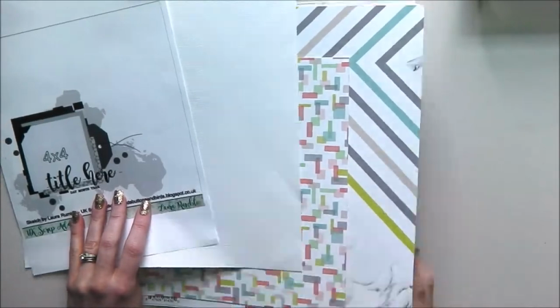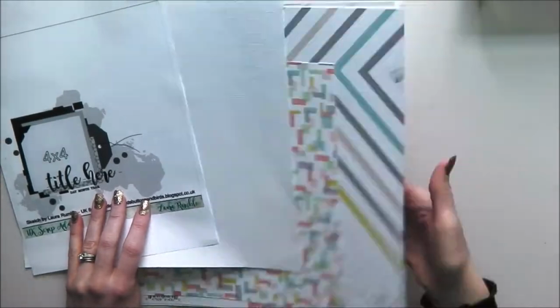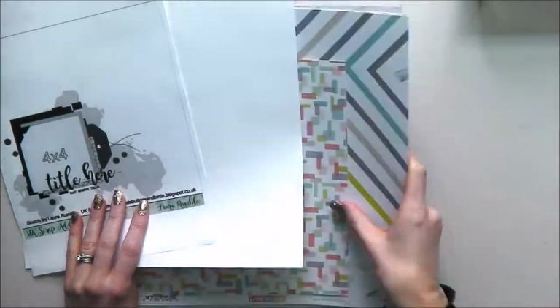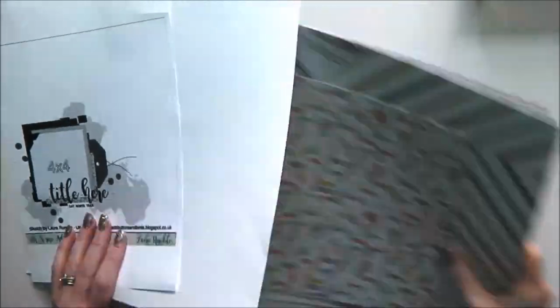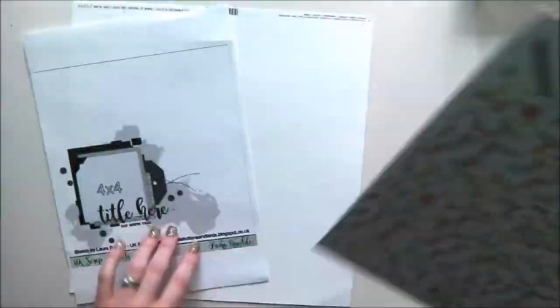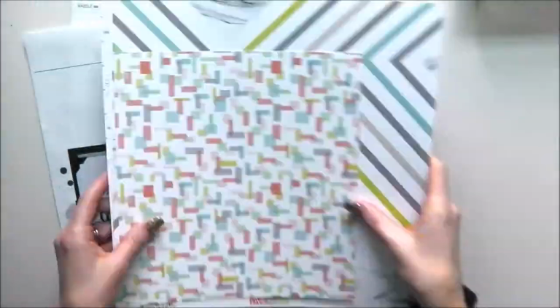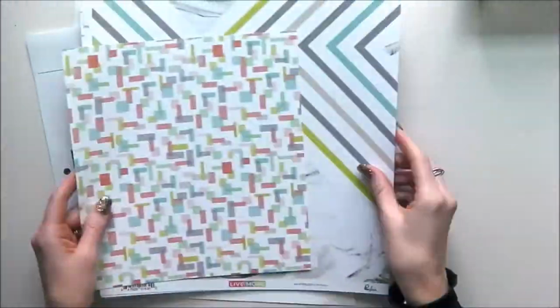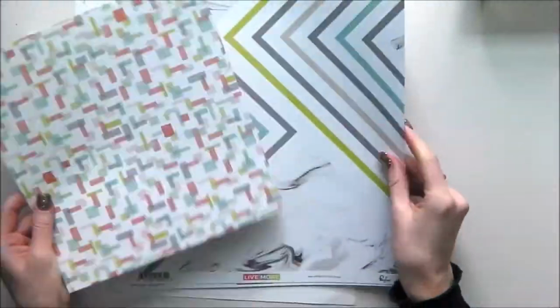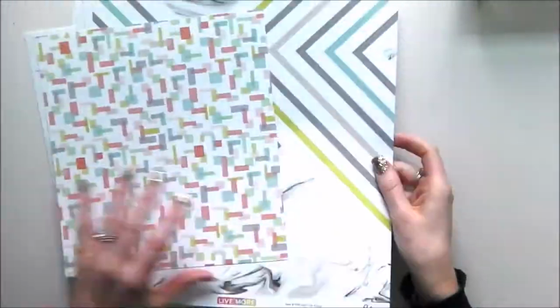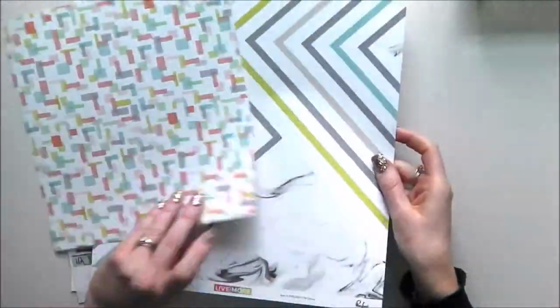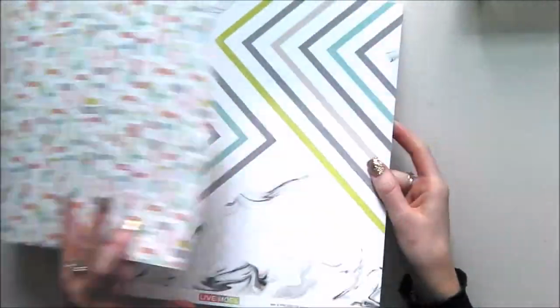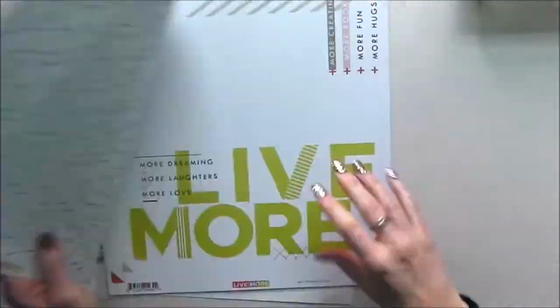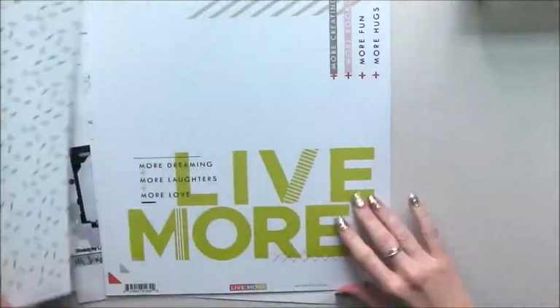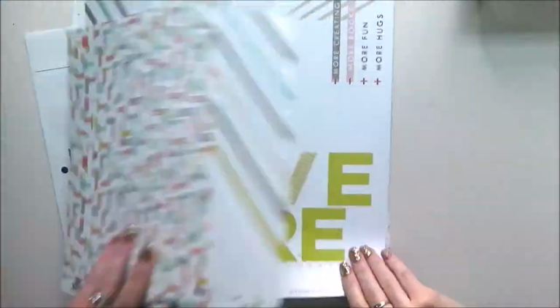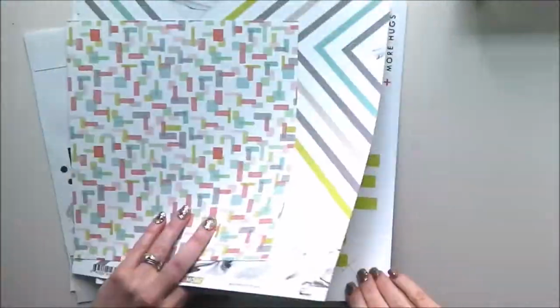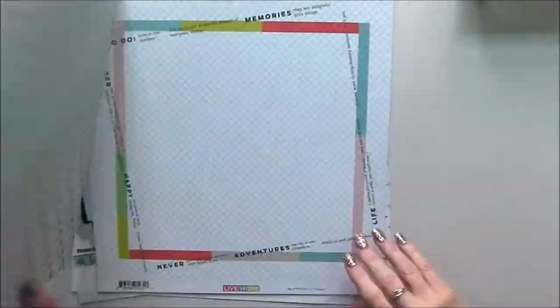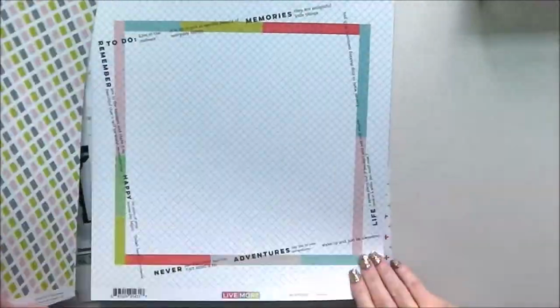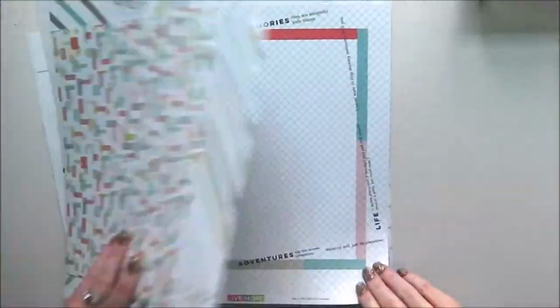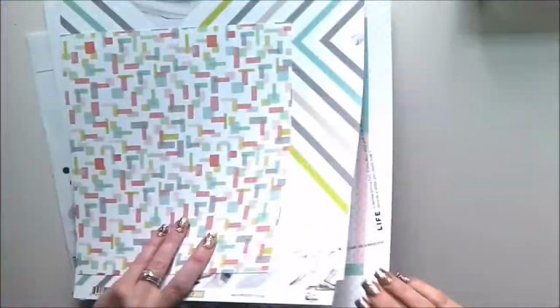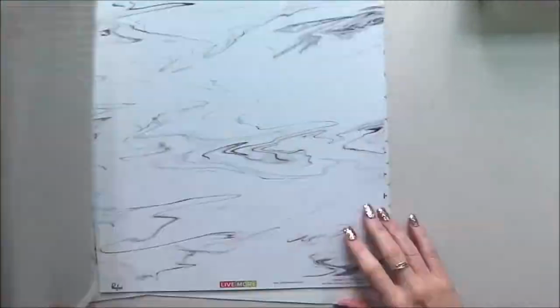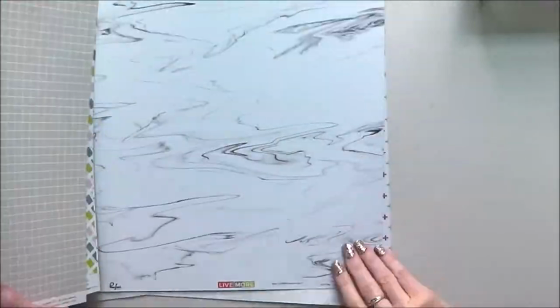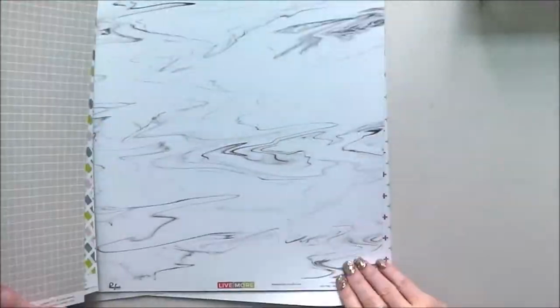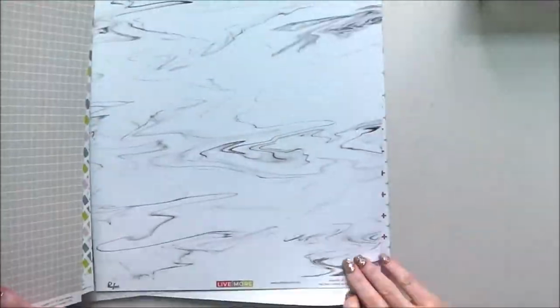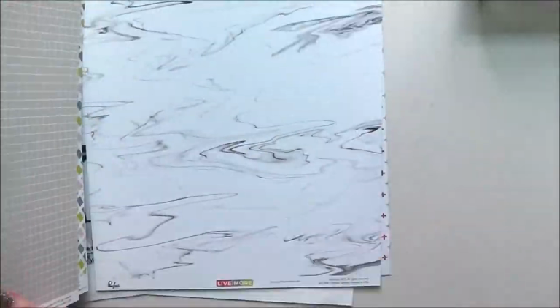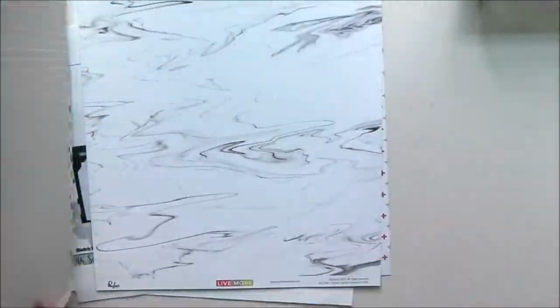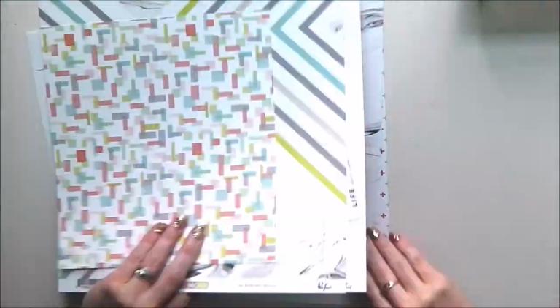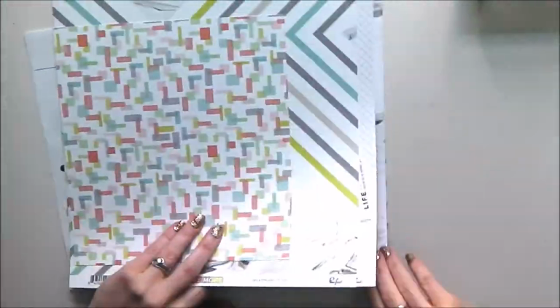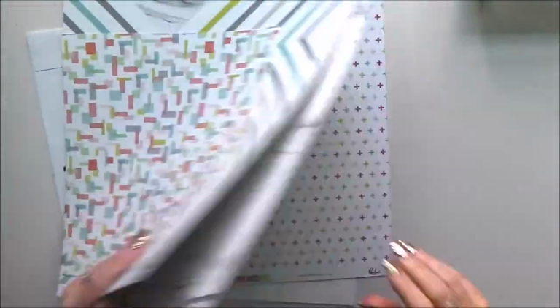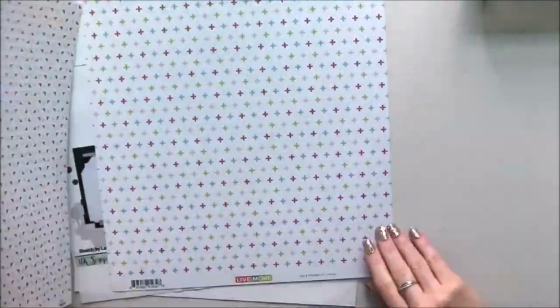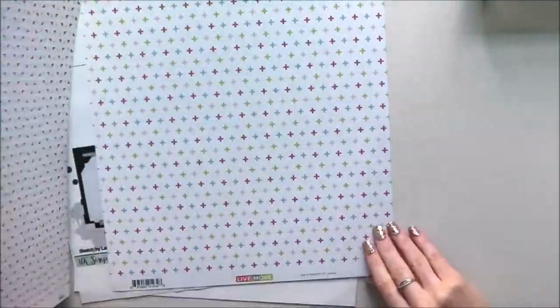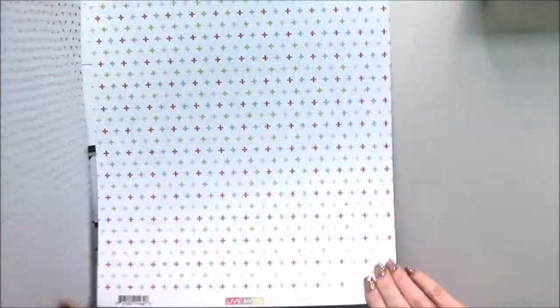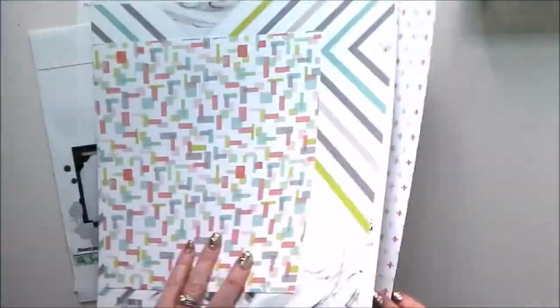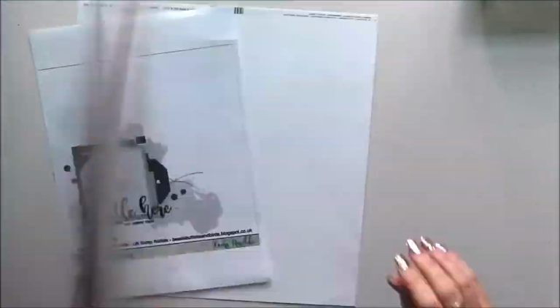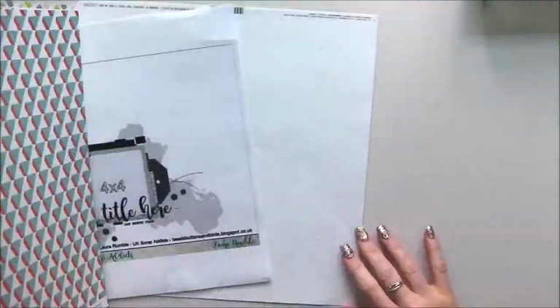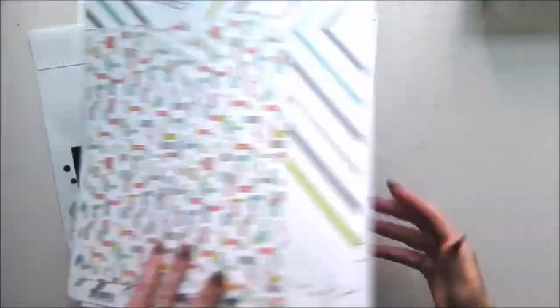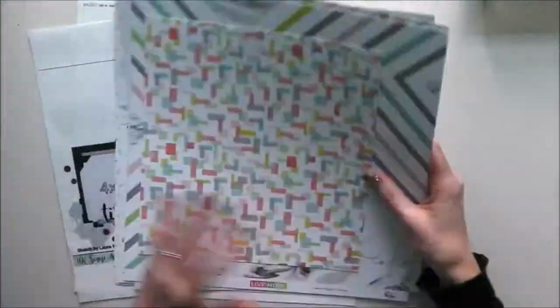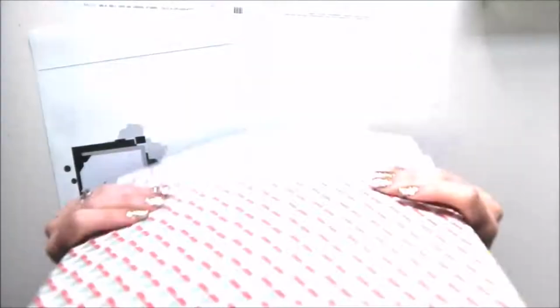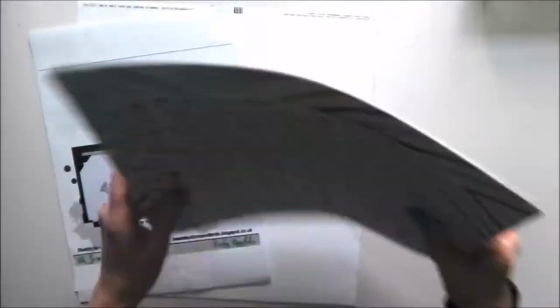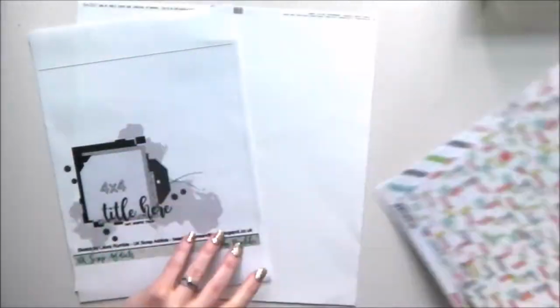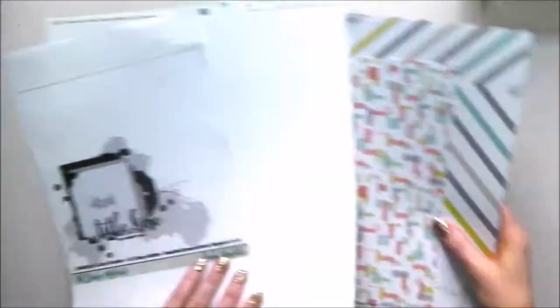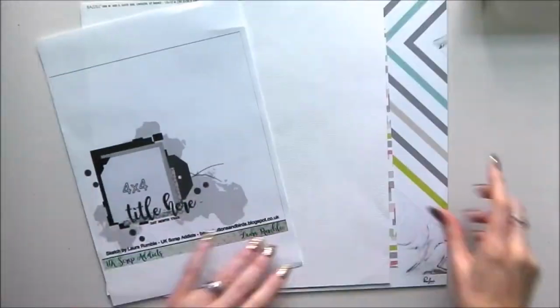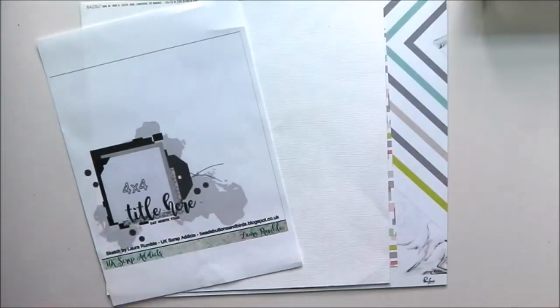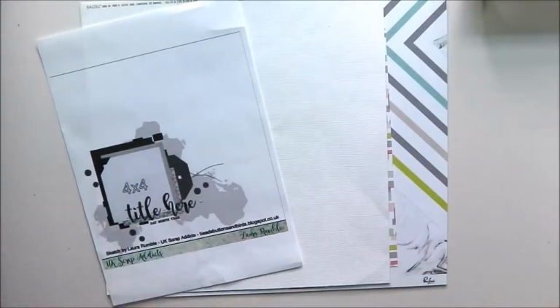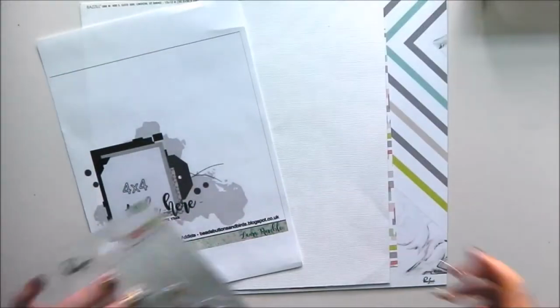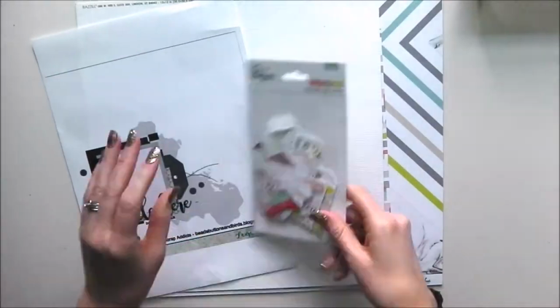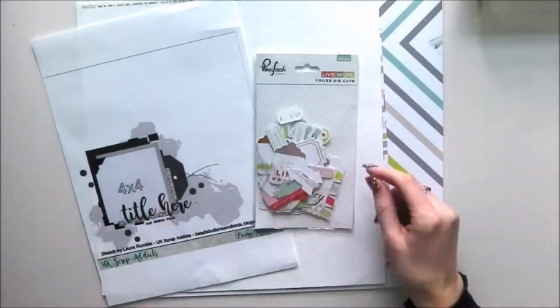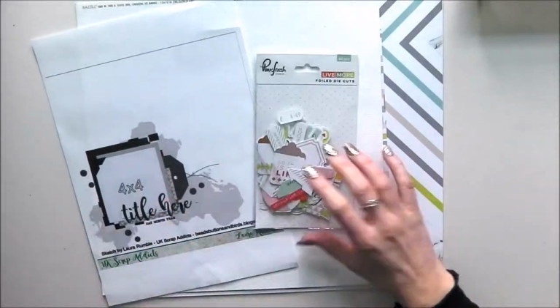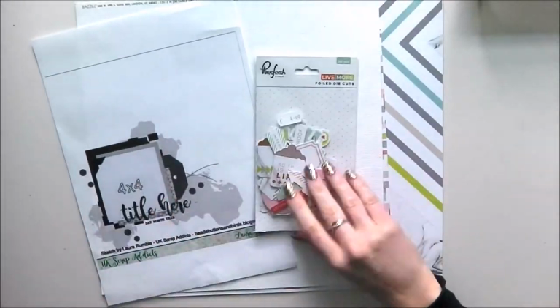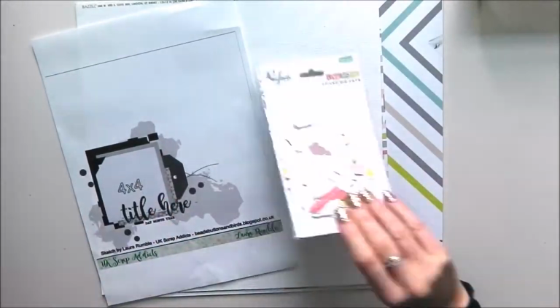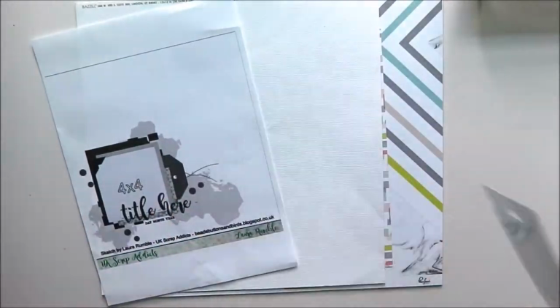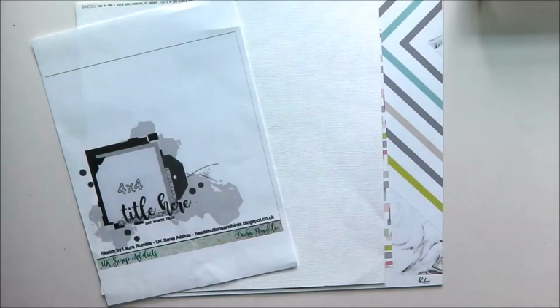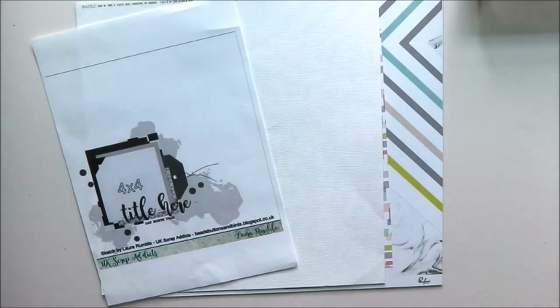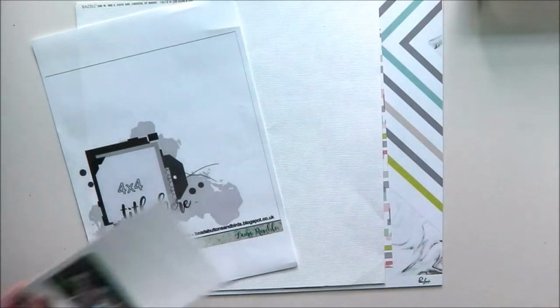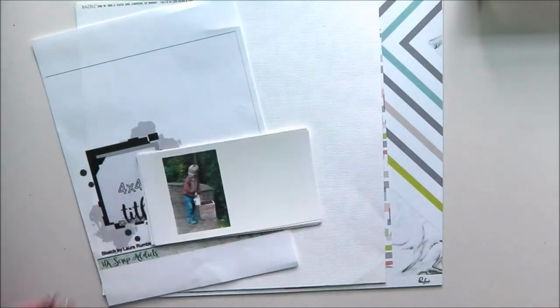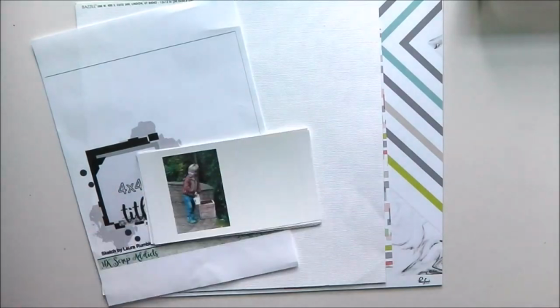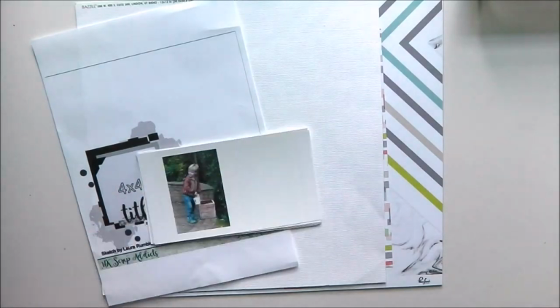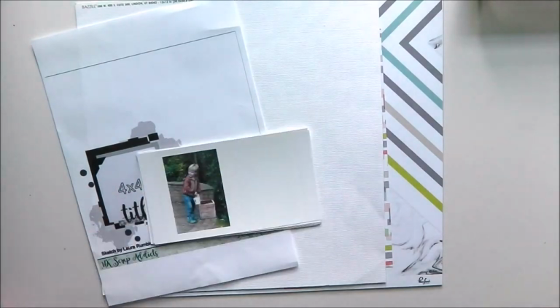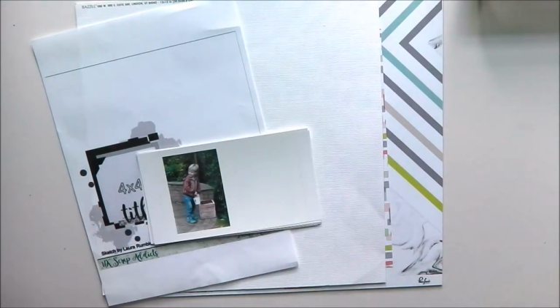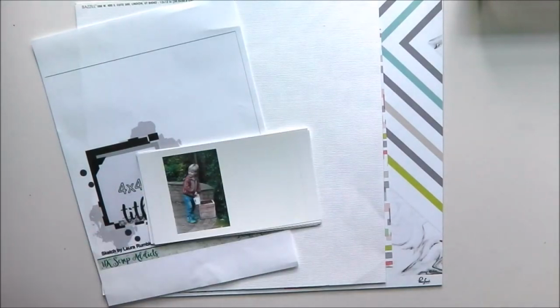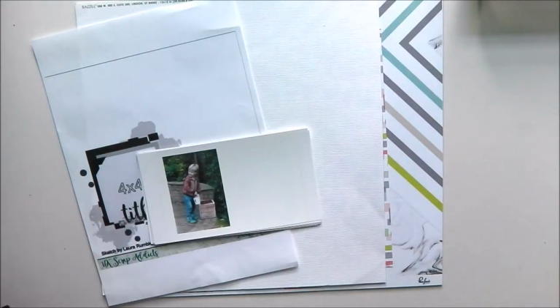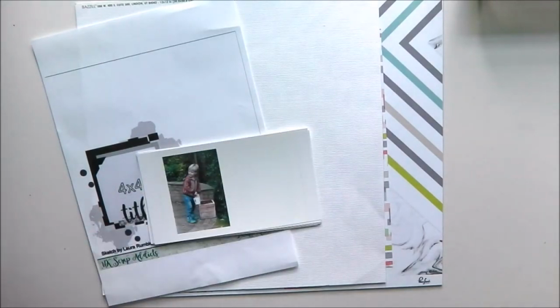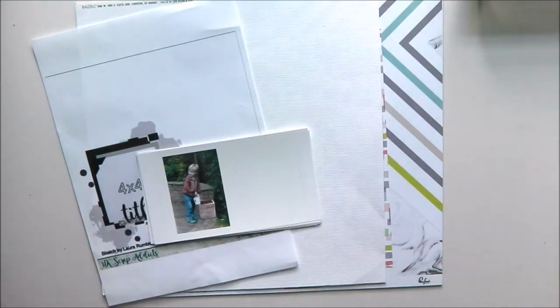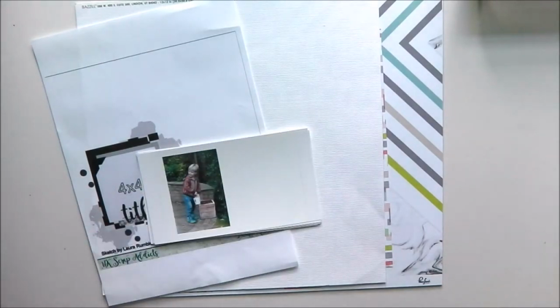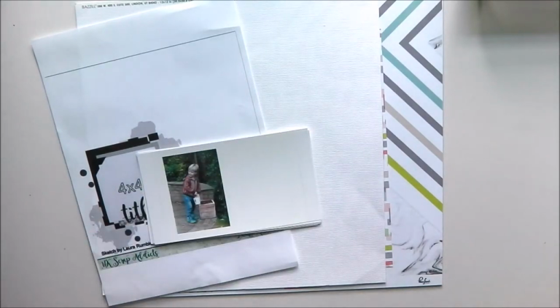Hello and welcome to UK Scrapbook Addicts. My name is Nikki Rowland and today I'm working on the single page sketch designed by Laura.